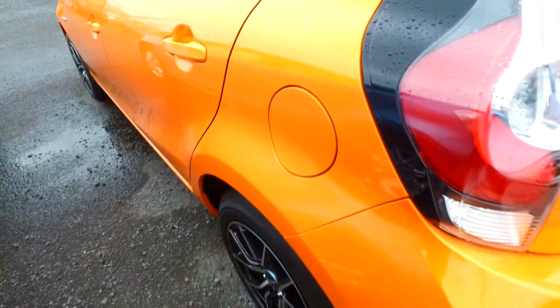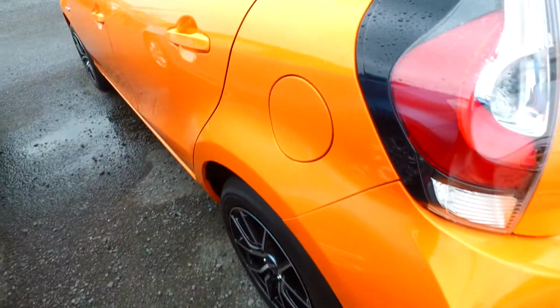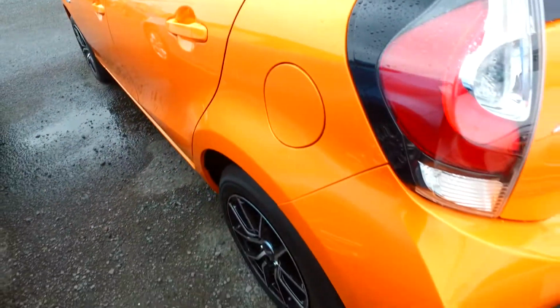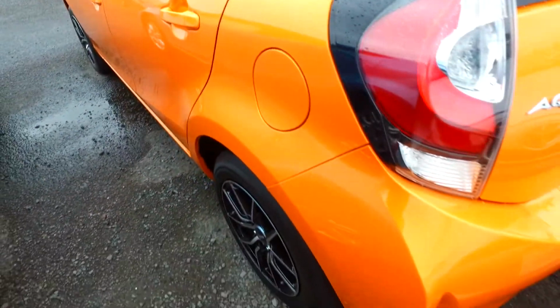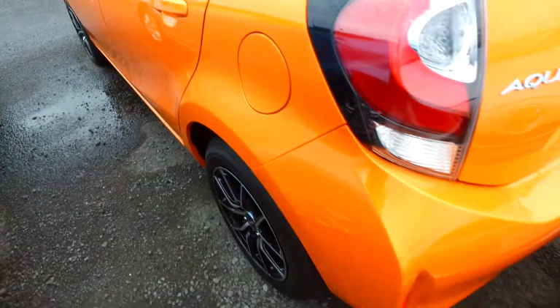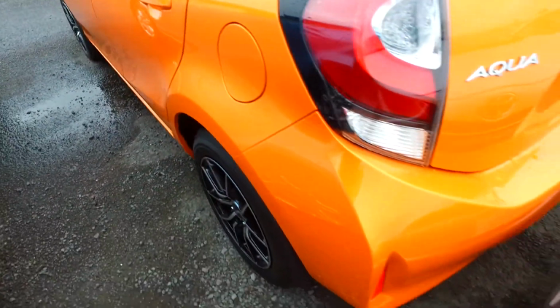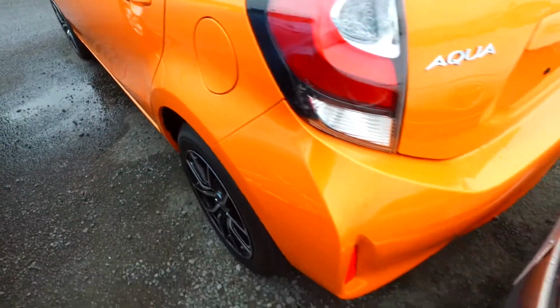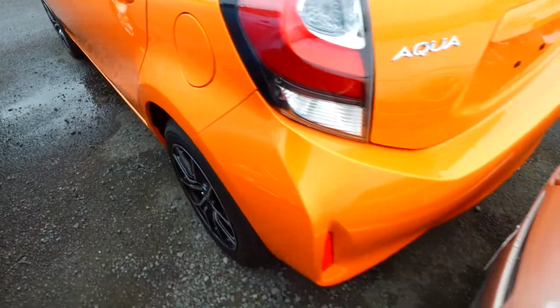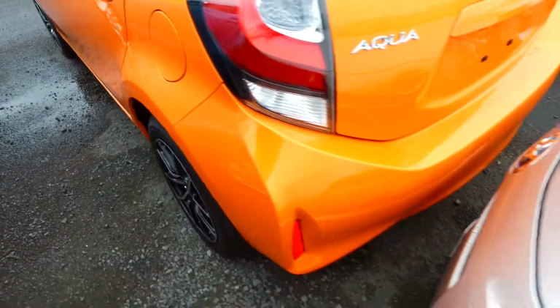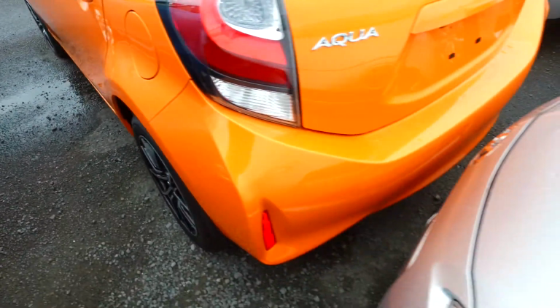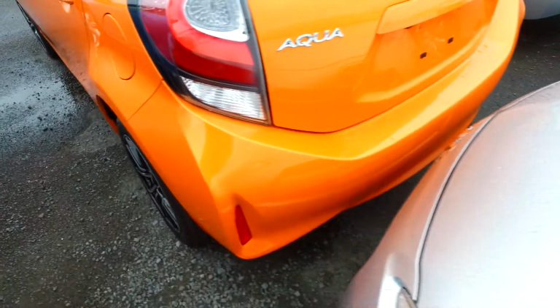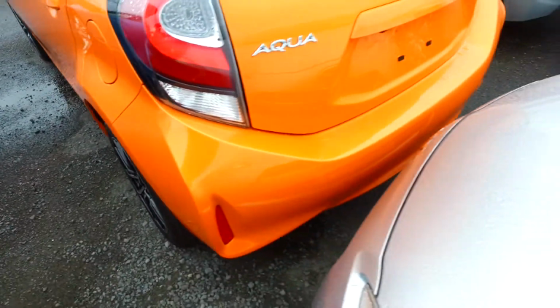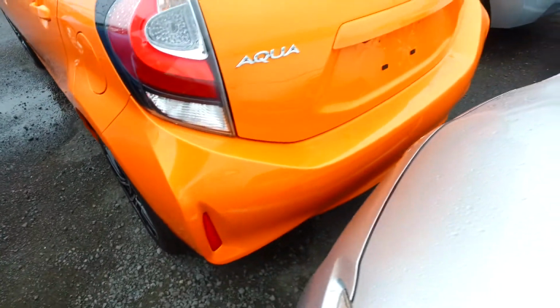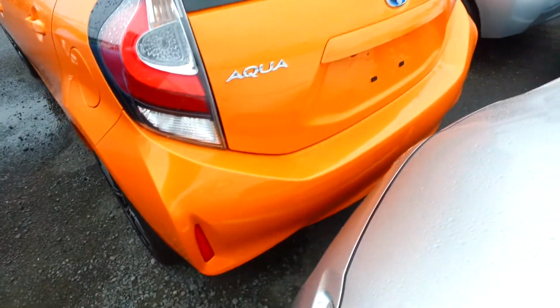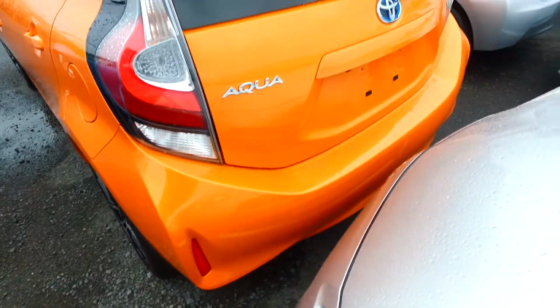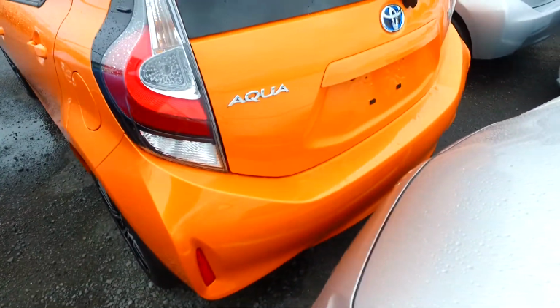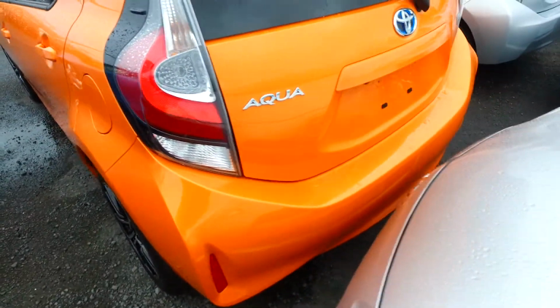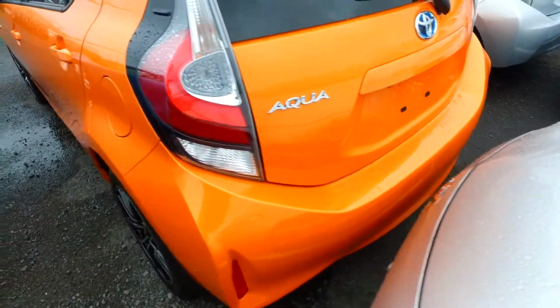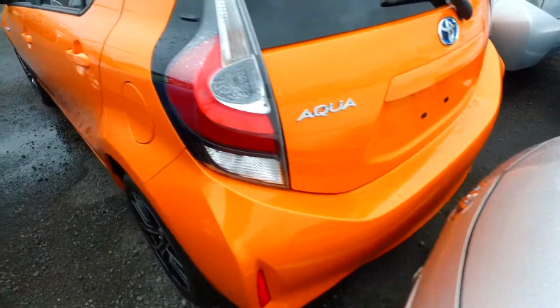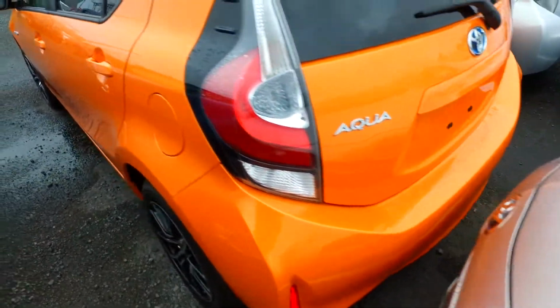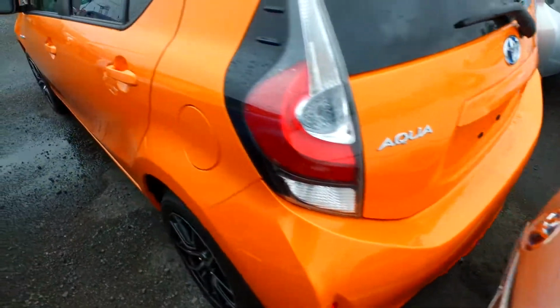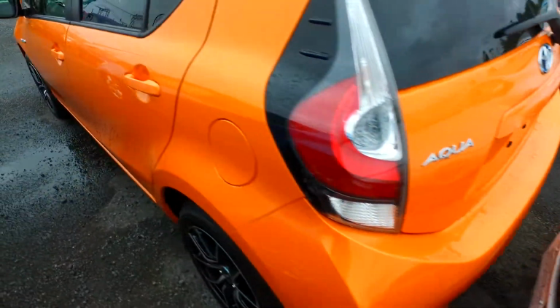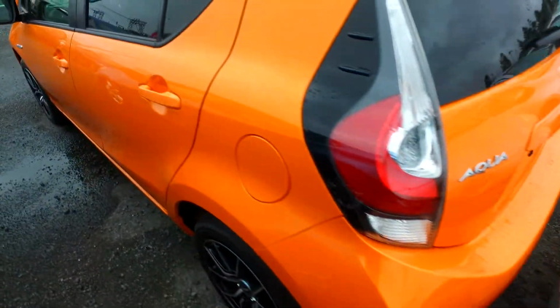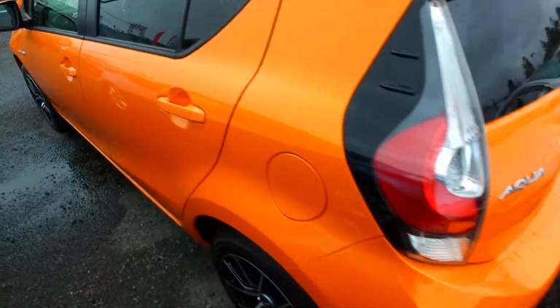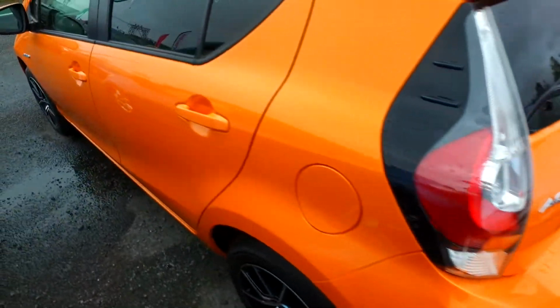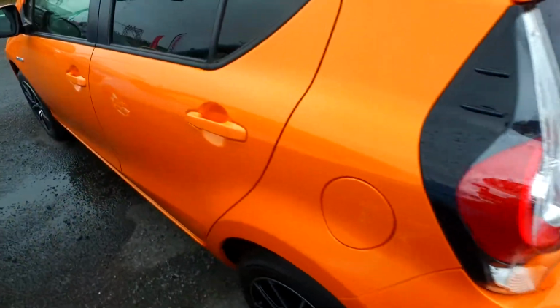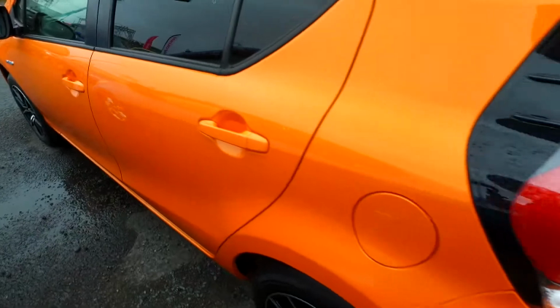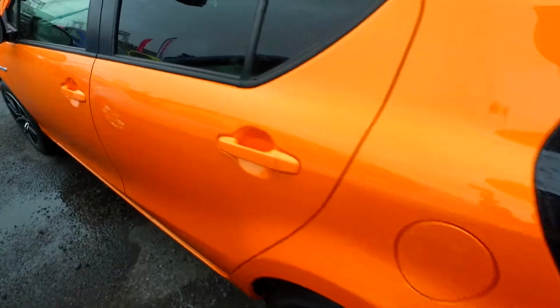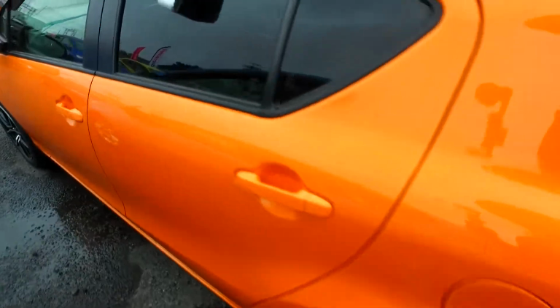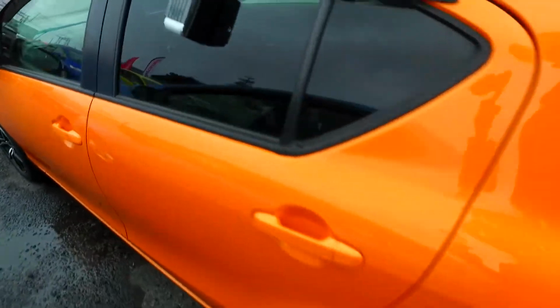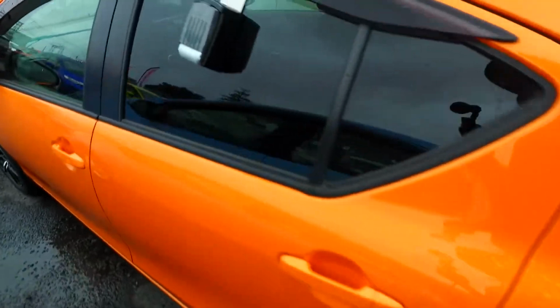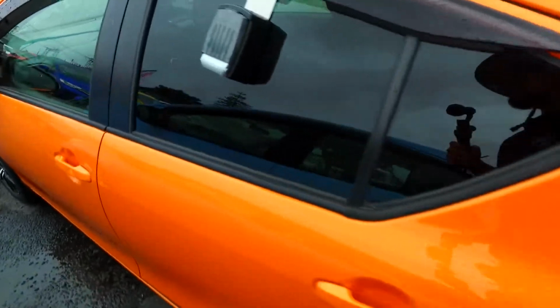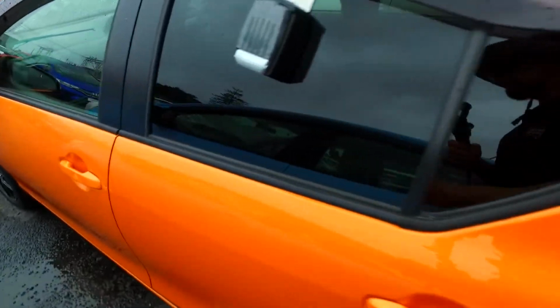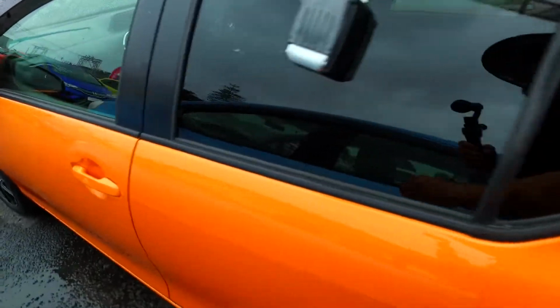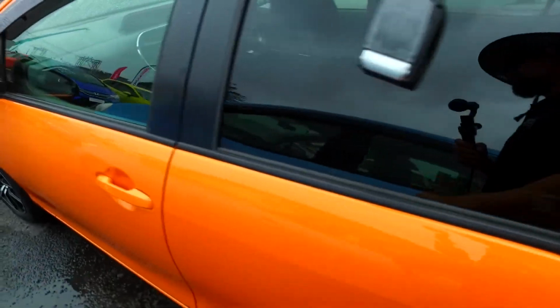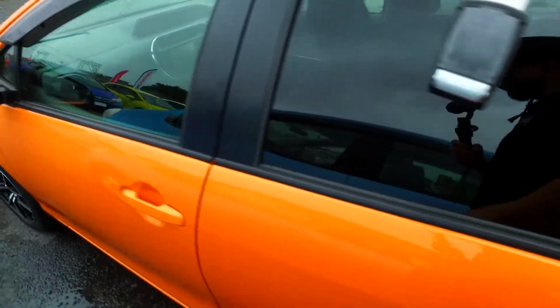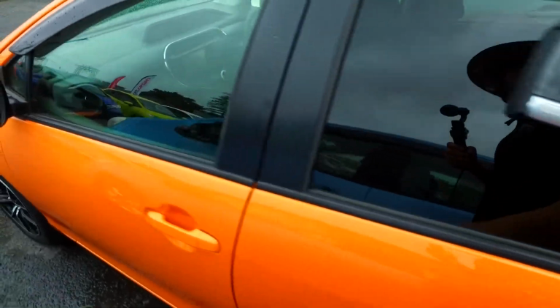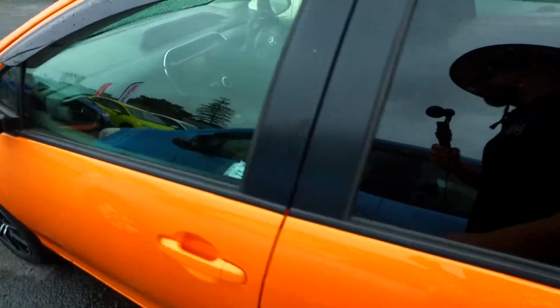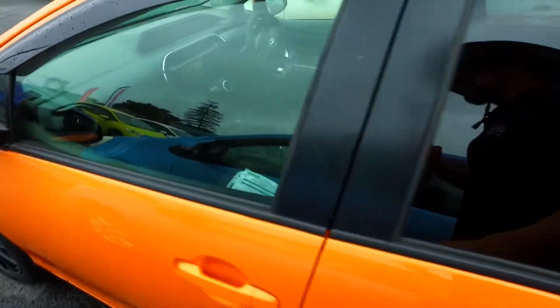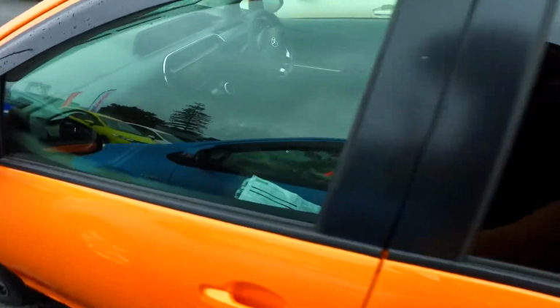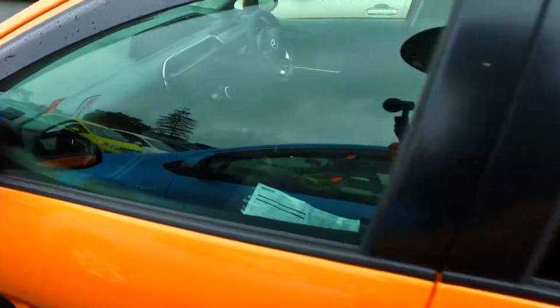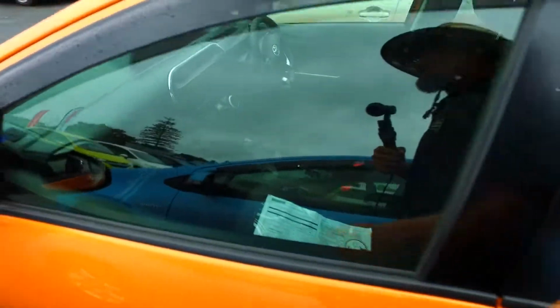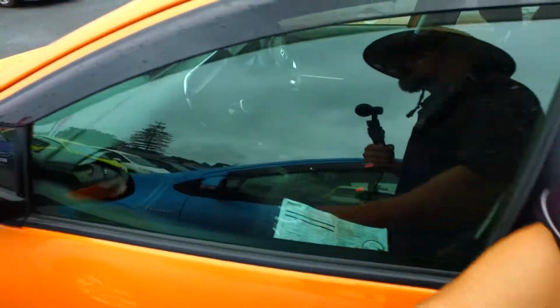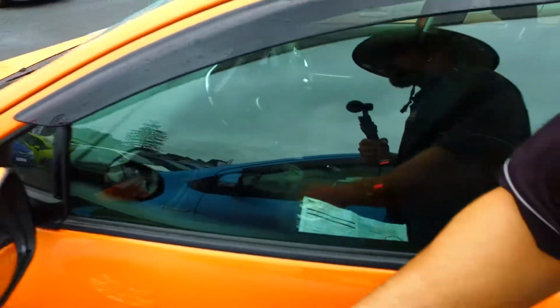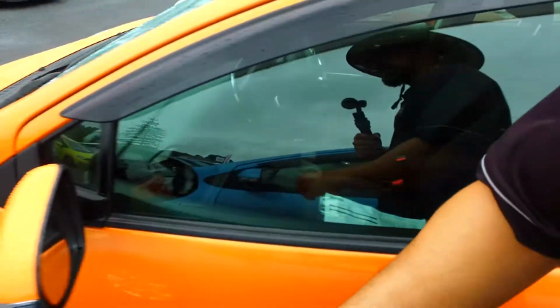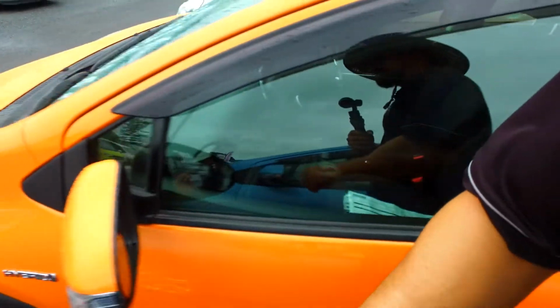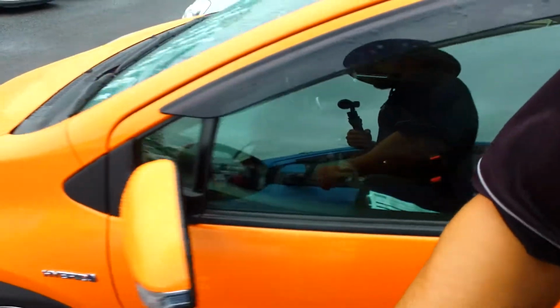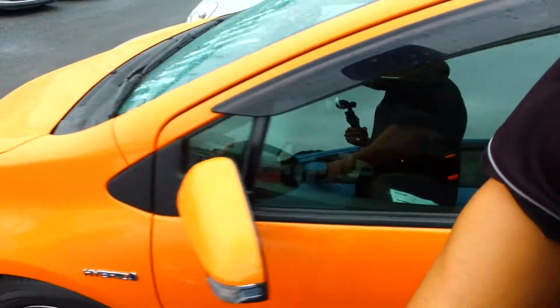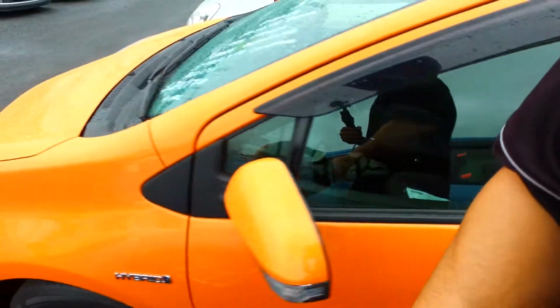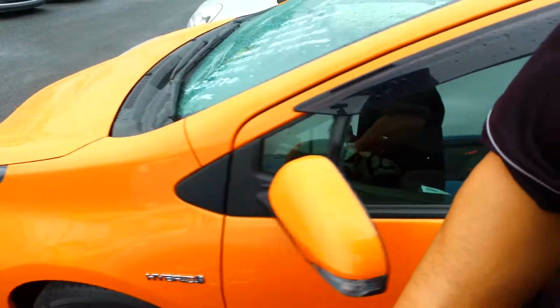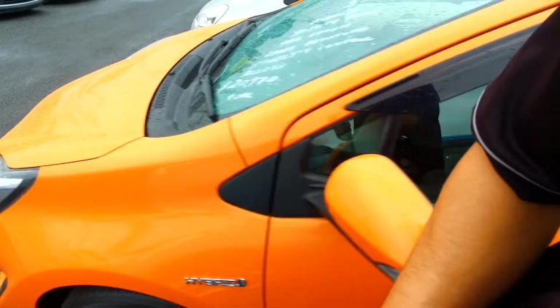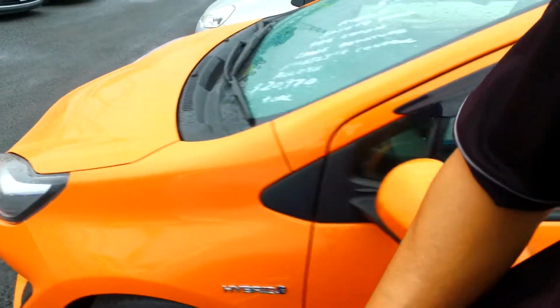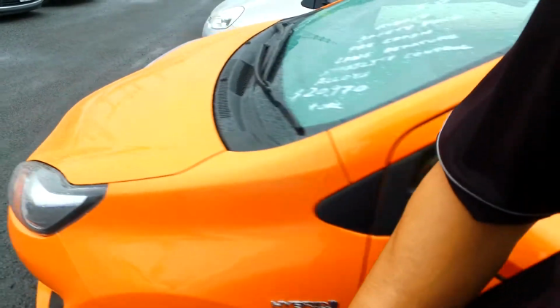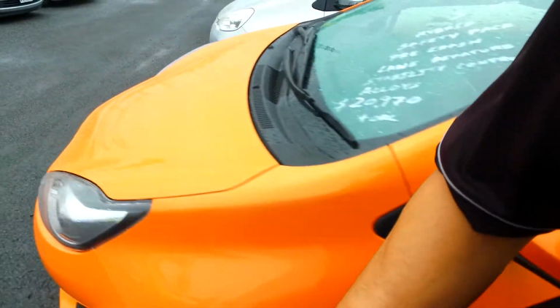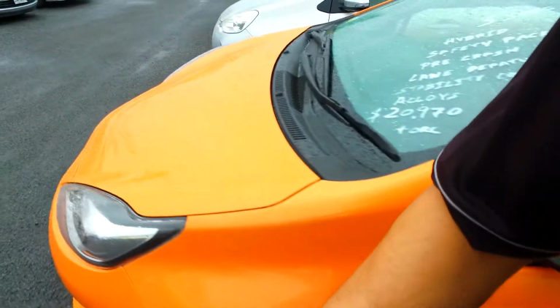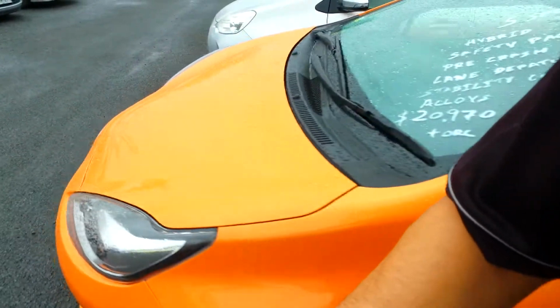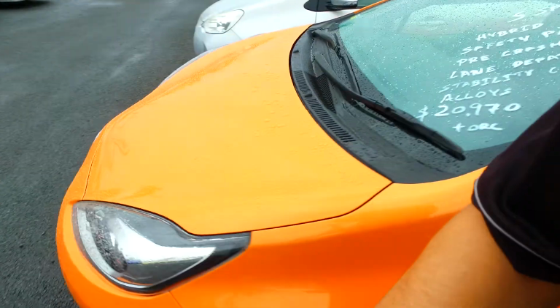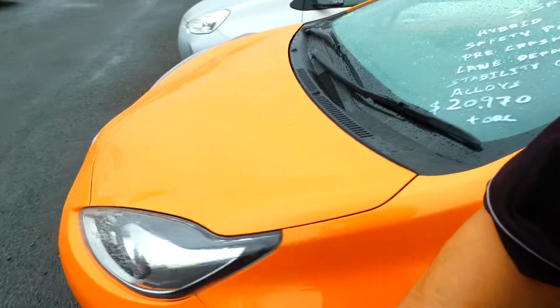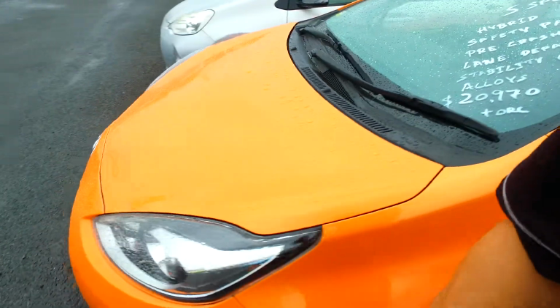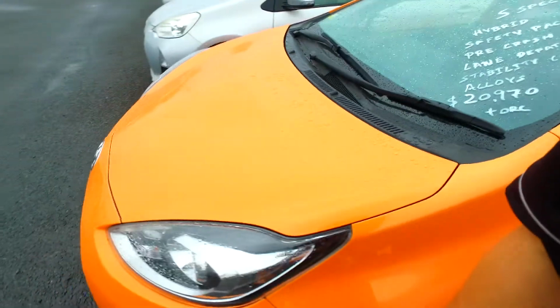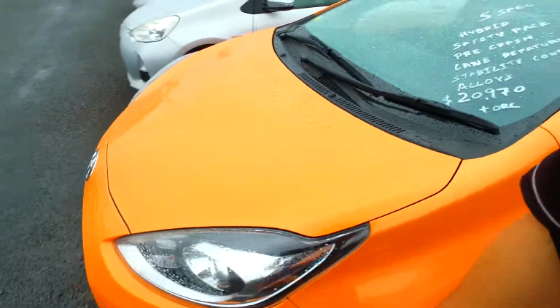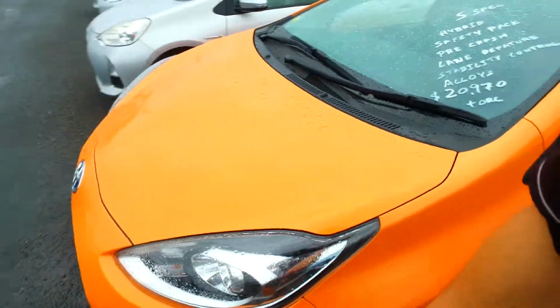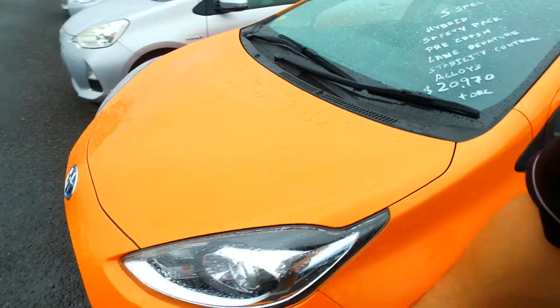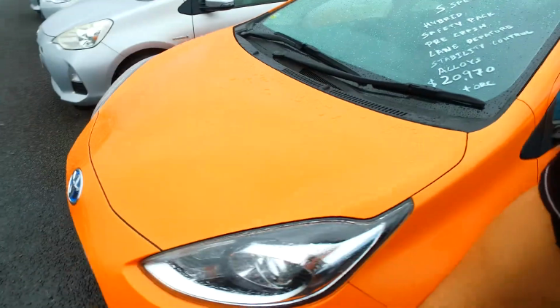We've been selling cars for over 37 years and we do sell over a couple of hundred cars each and every month. We can definitely look after you with your 09 Swift on 70,000 Ks trading.